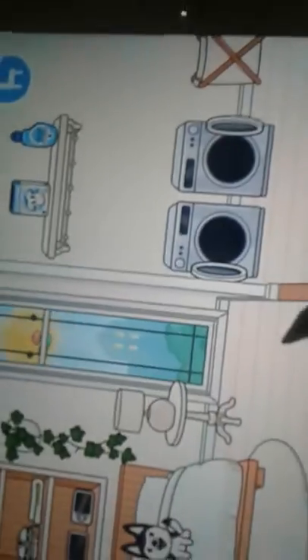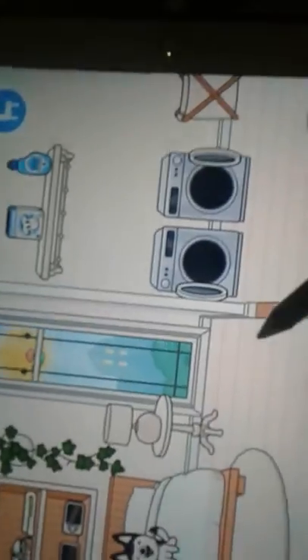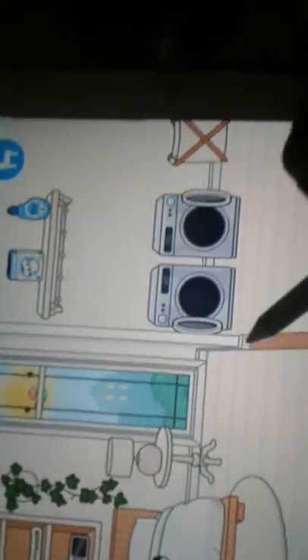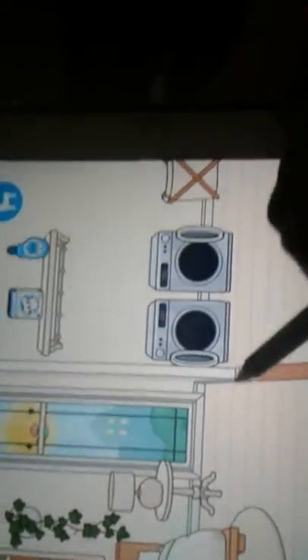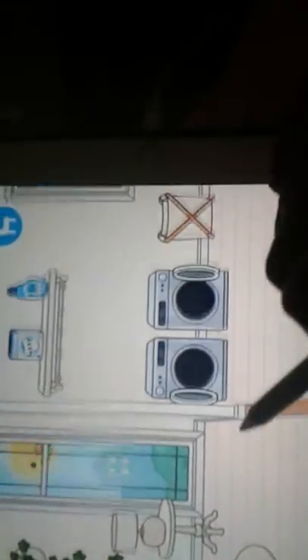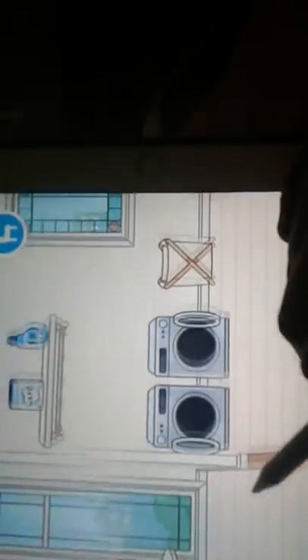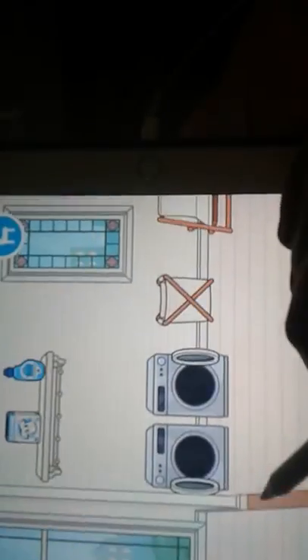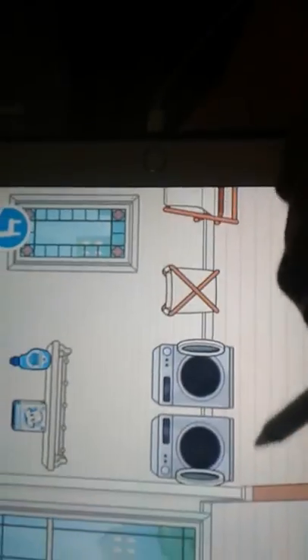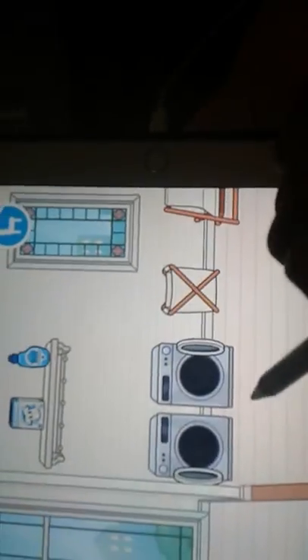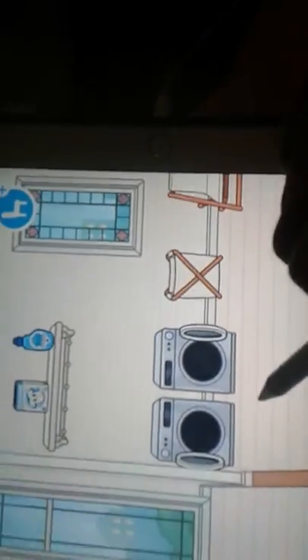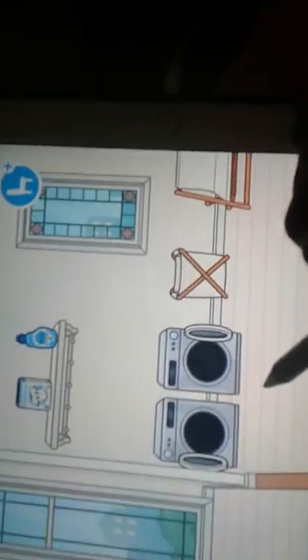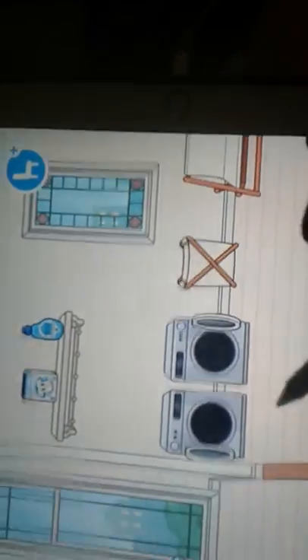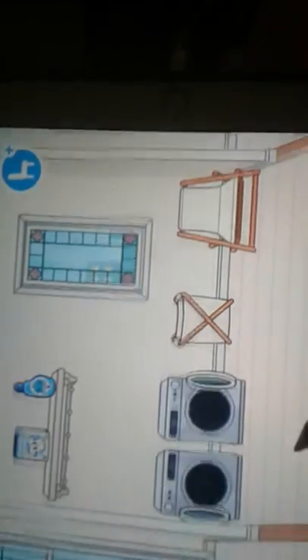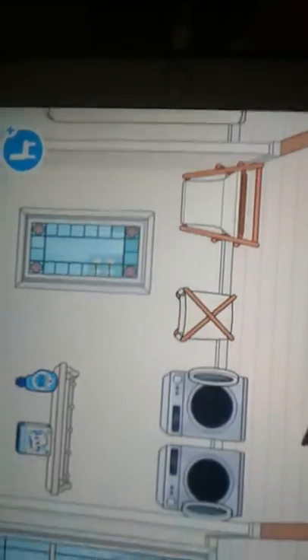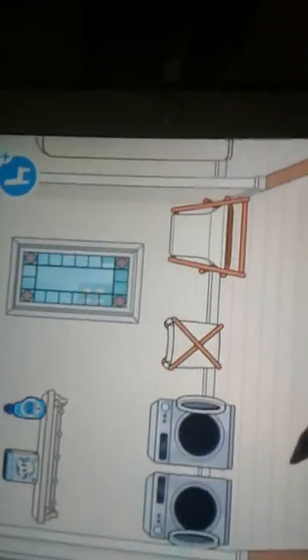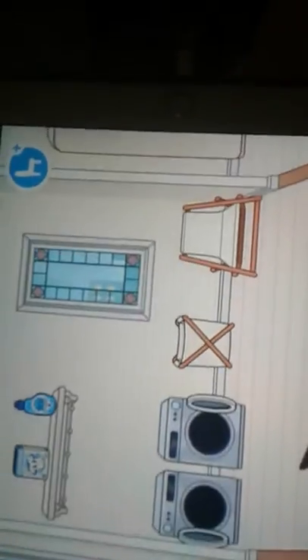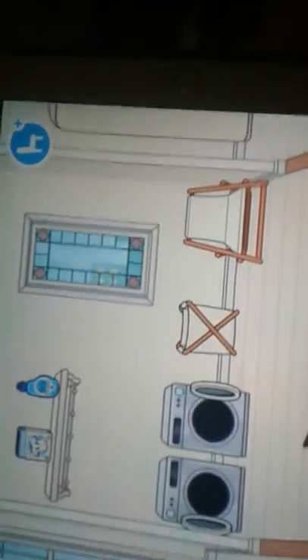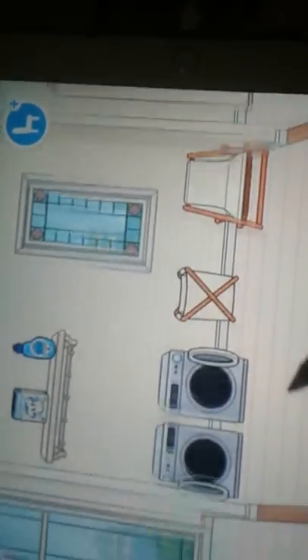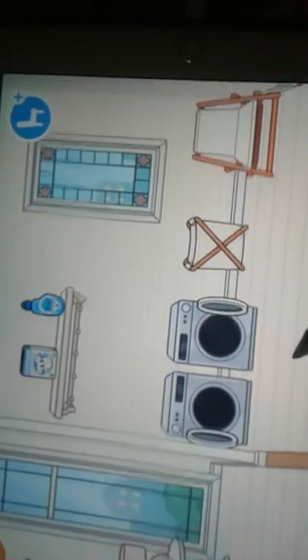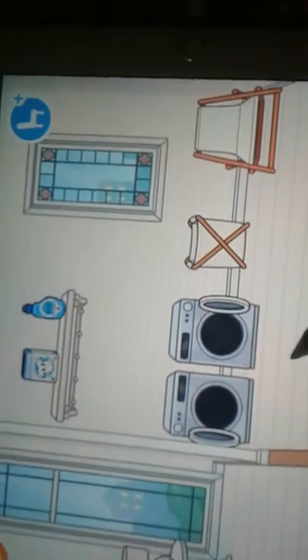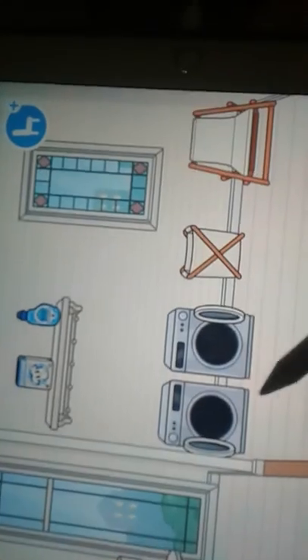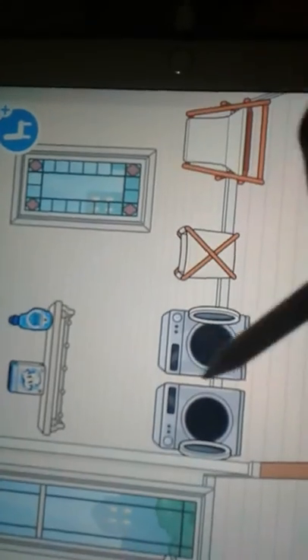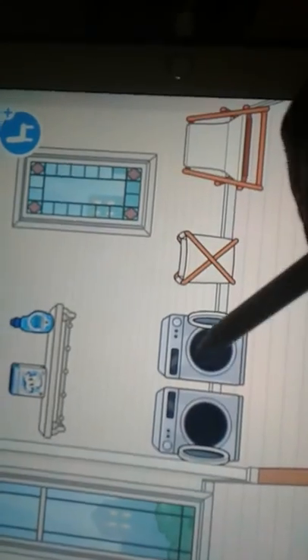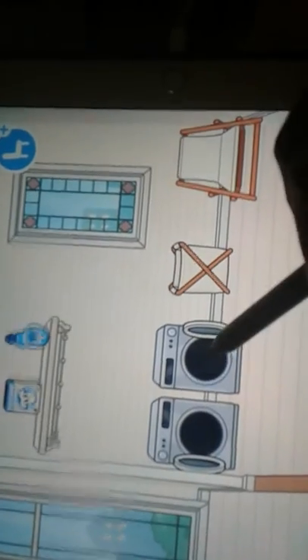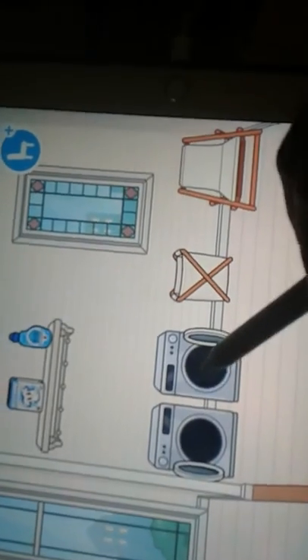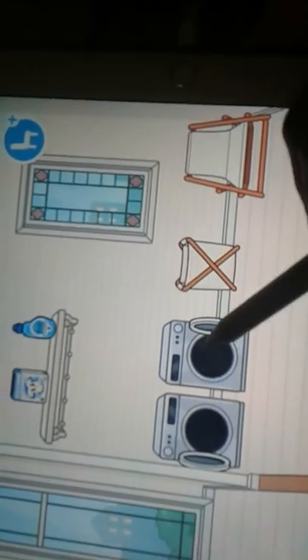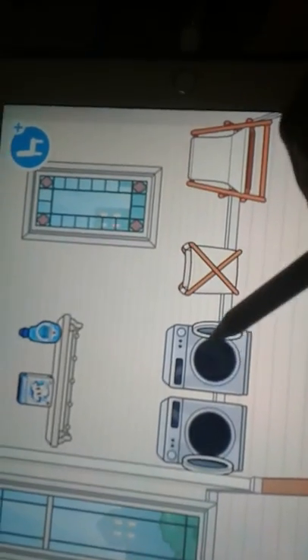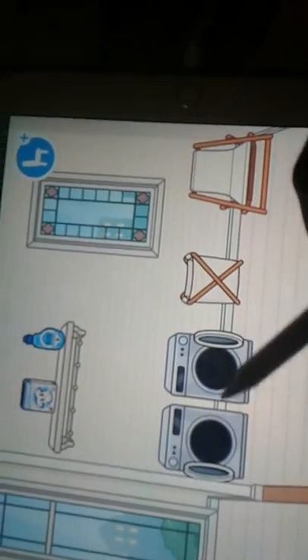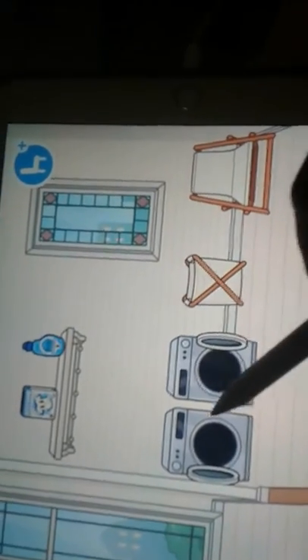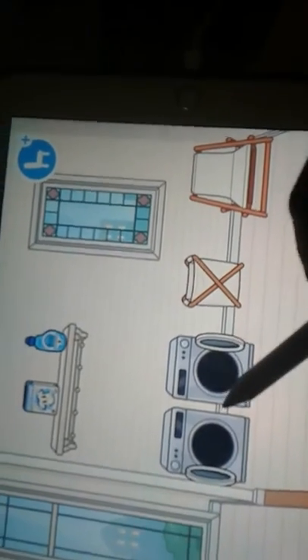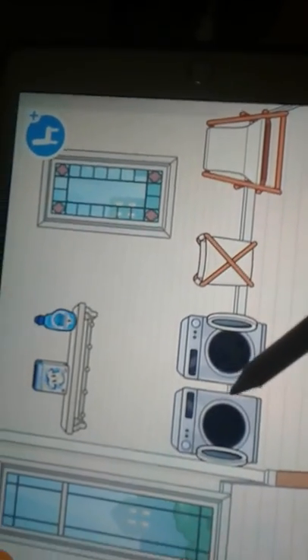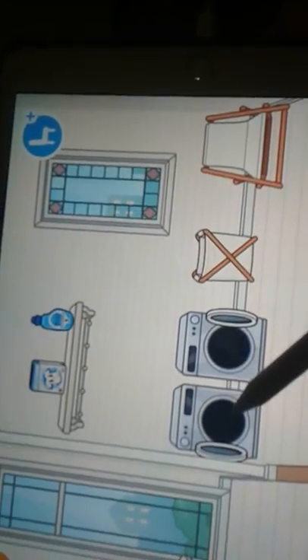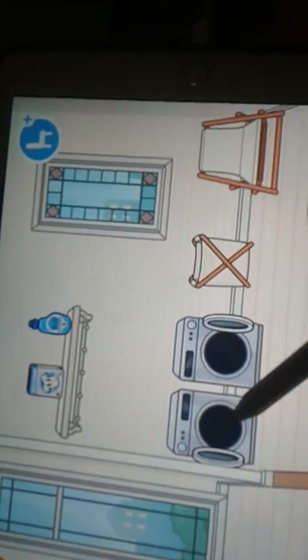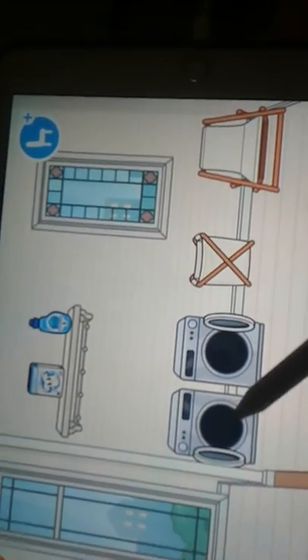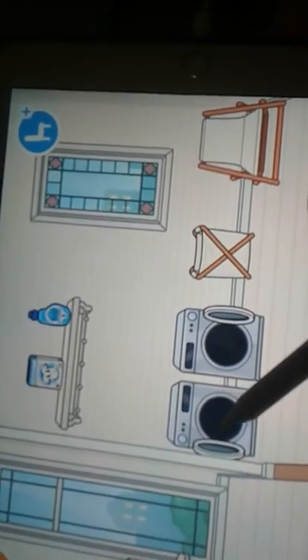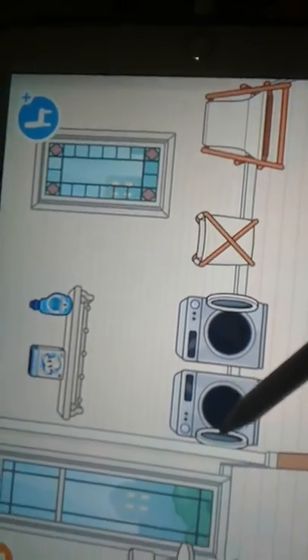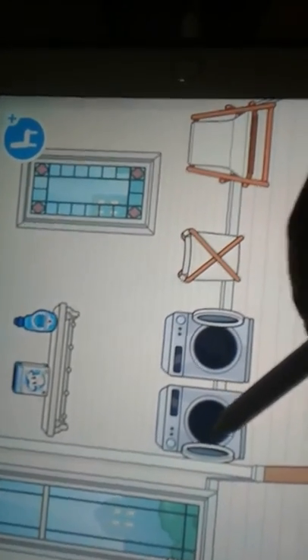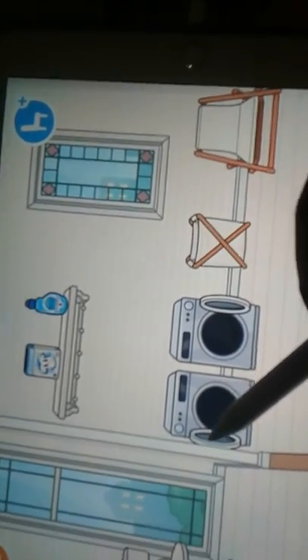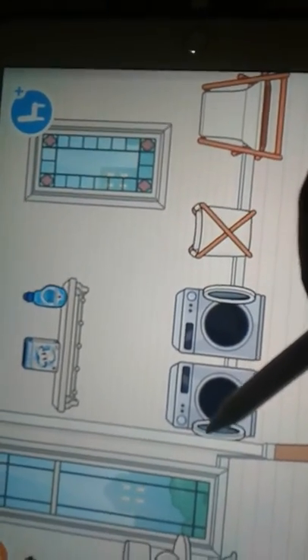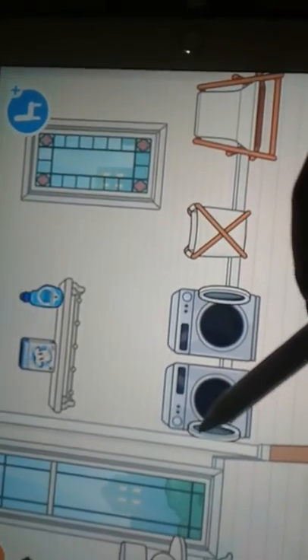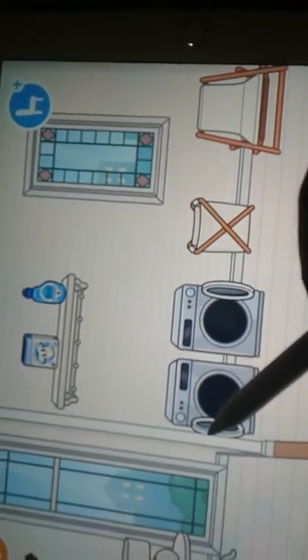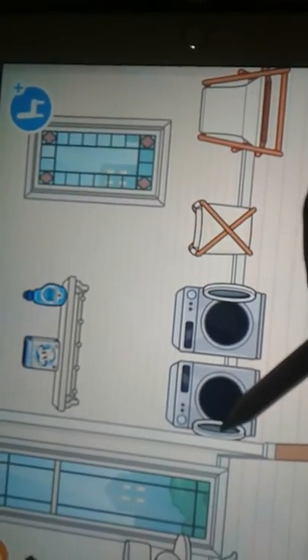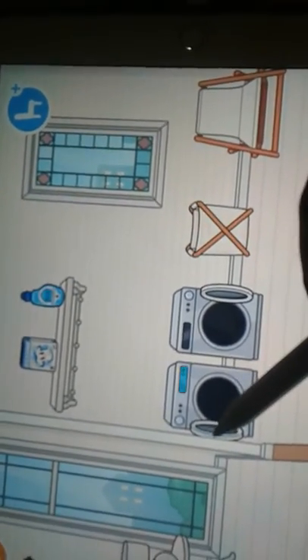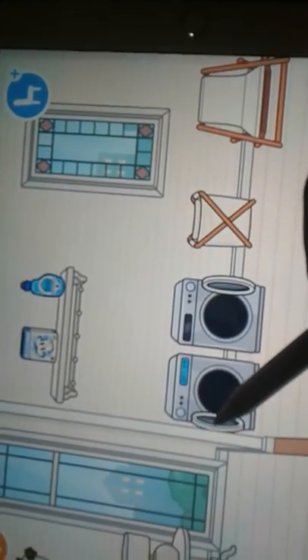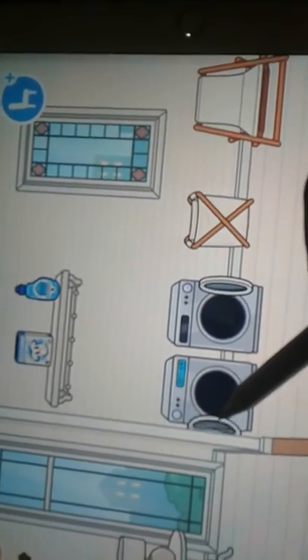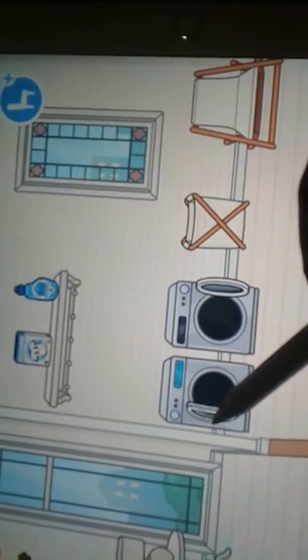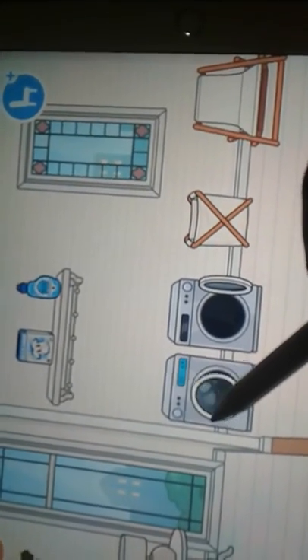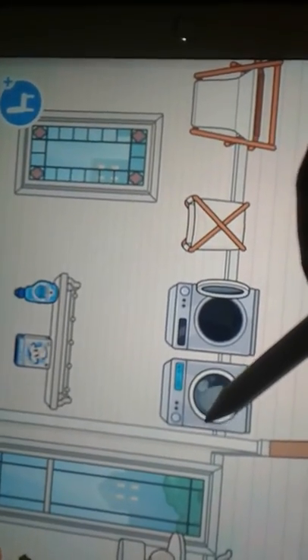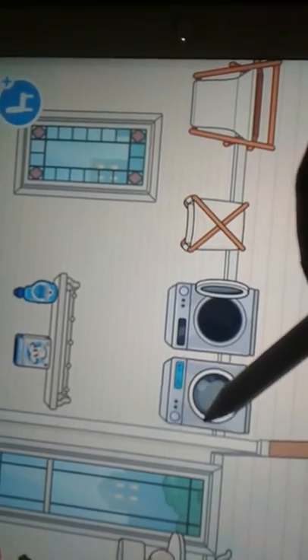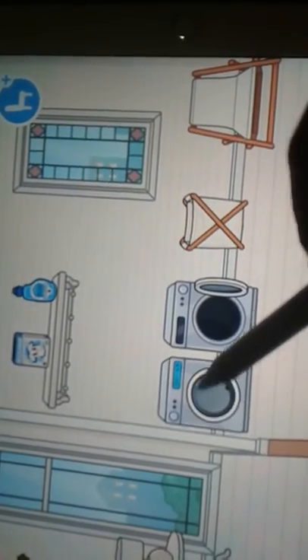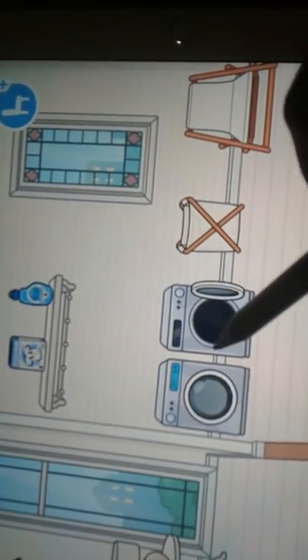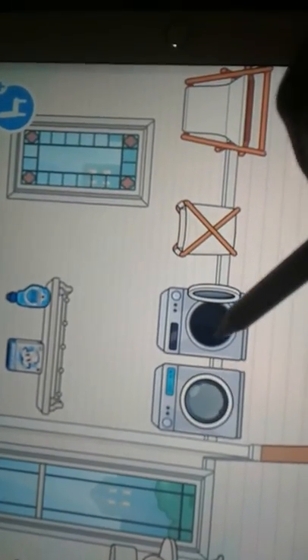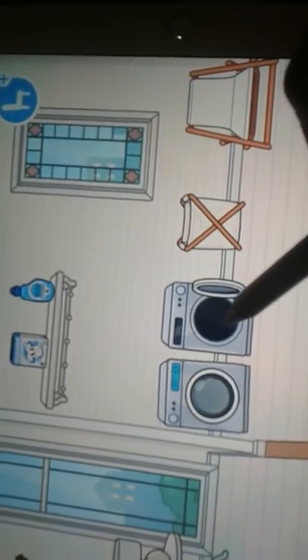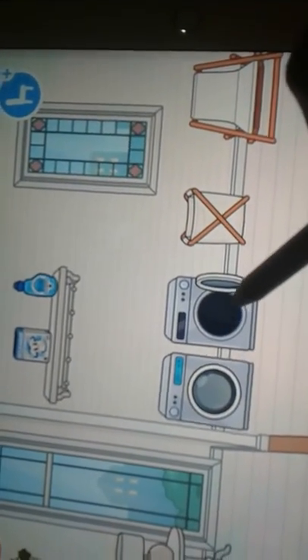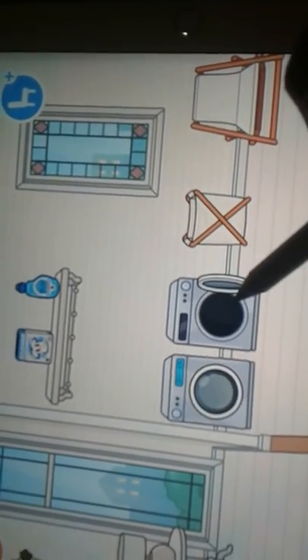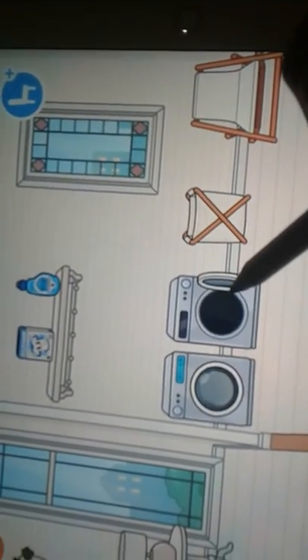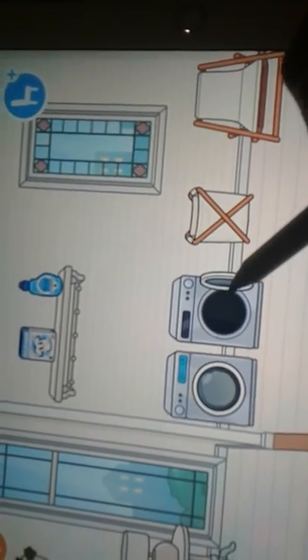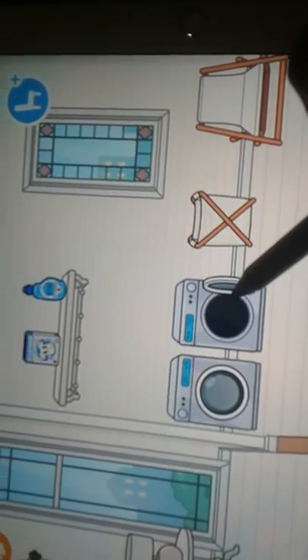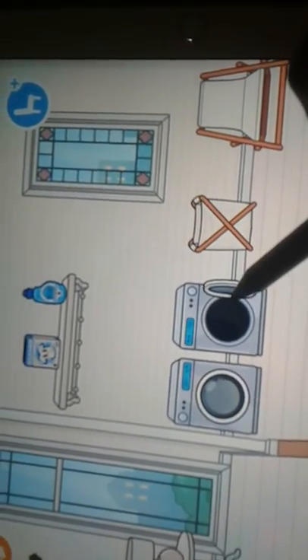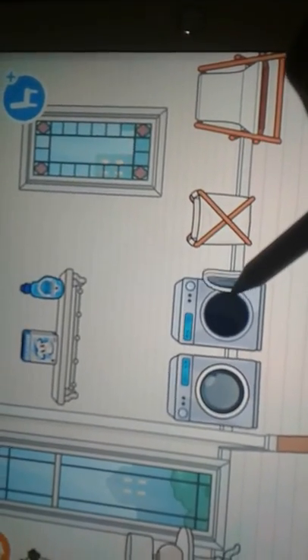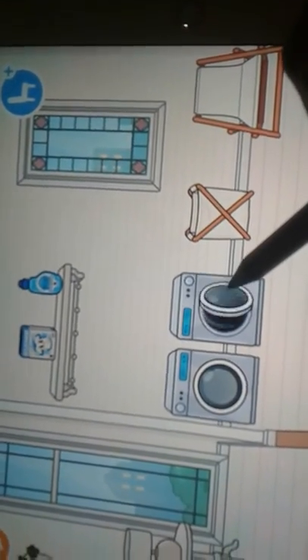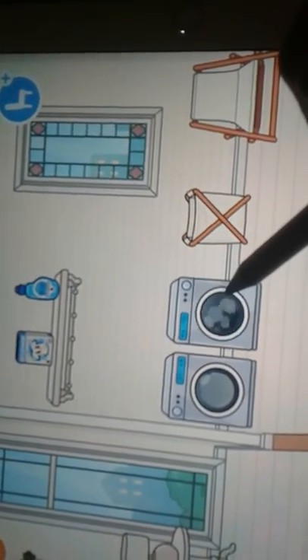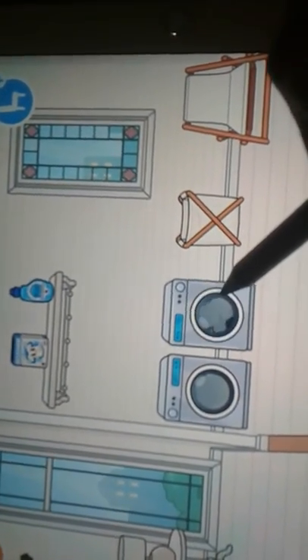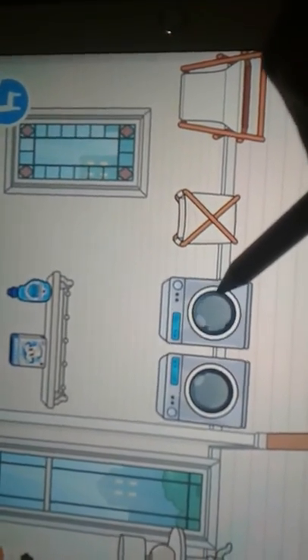Then we come into the laundry room, which we have right here. Food, clothes.